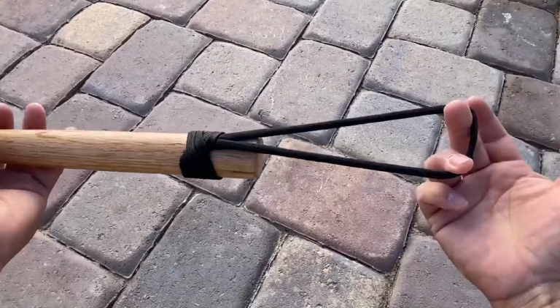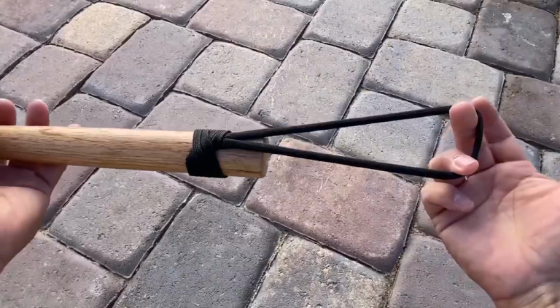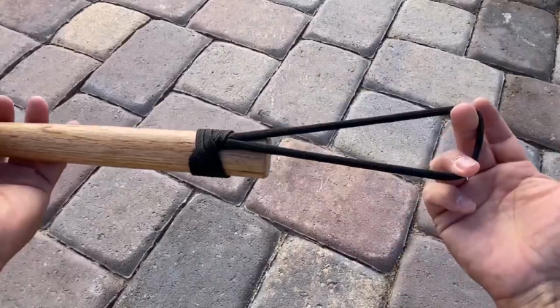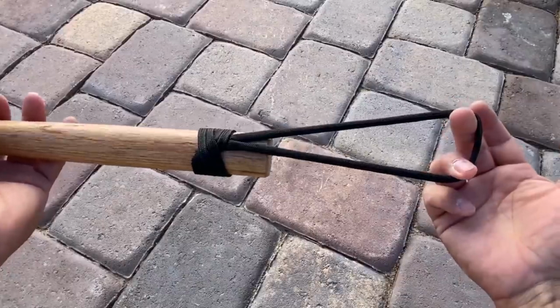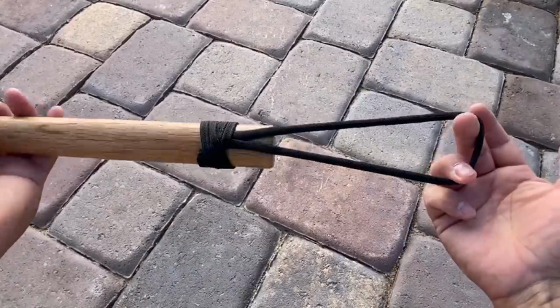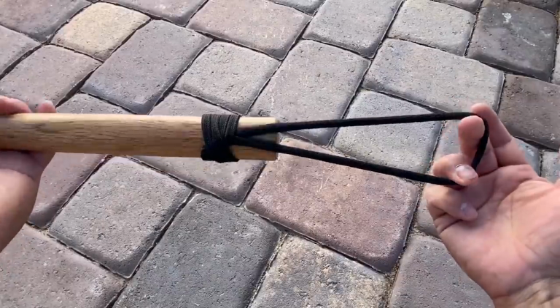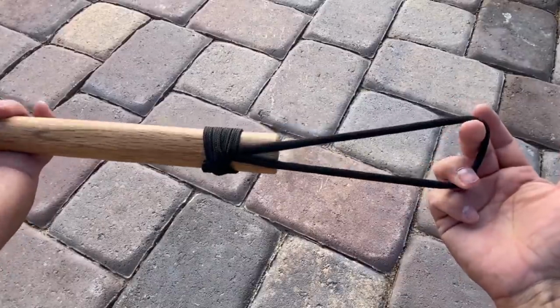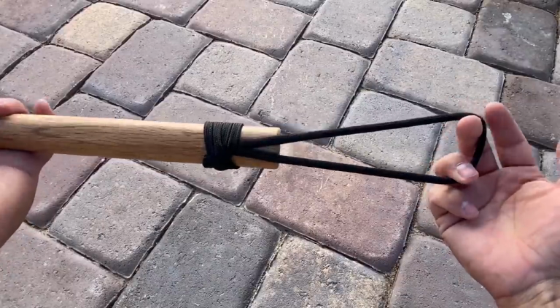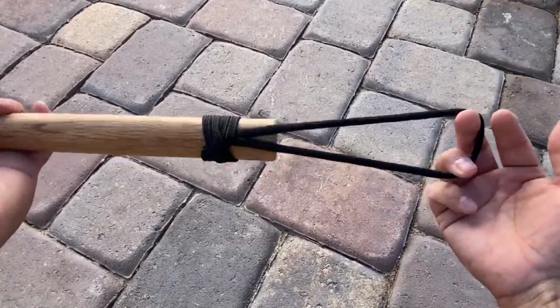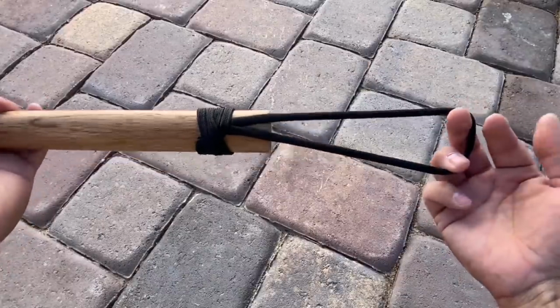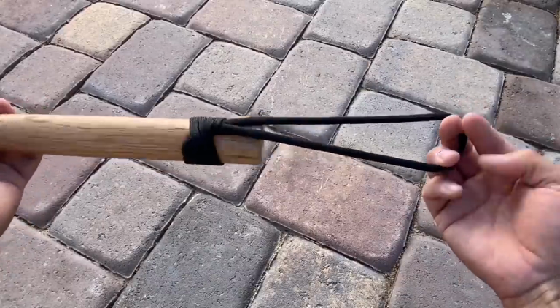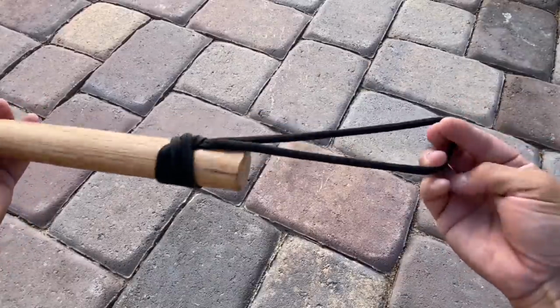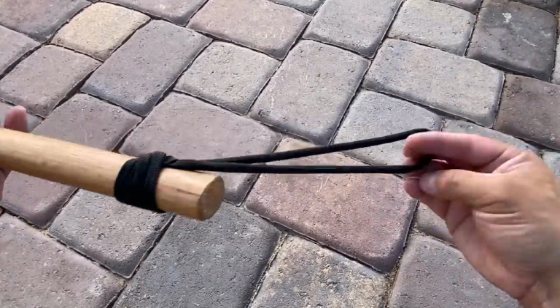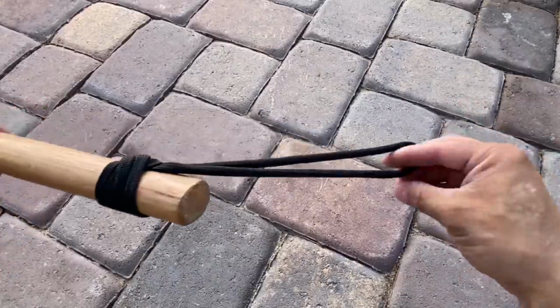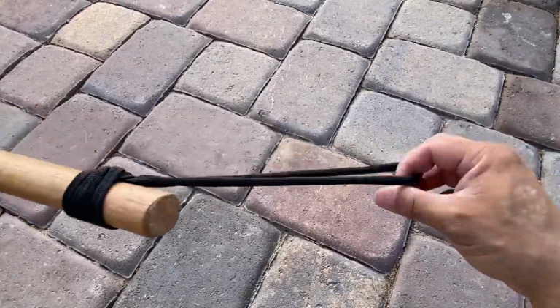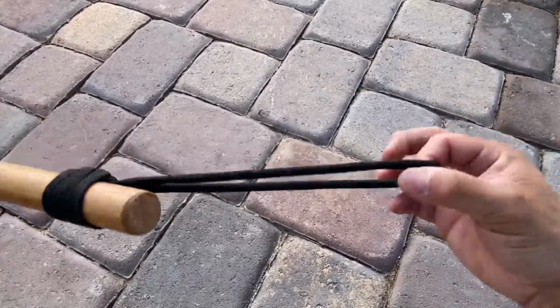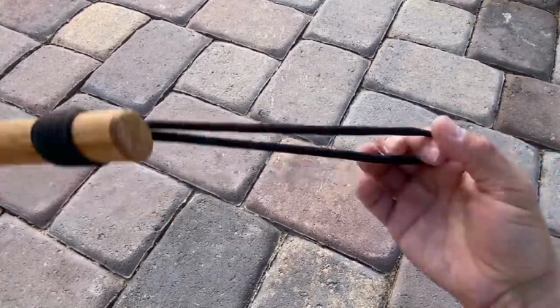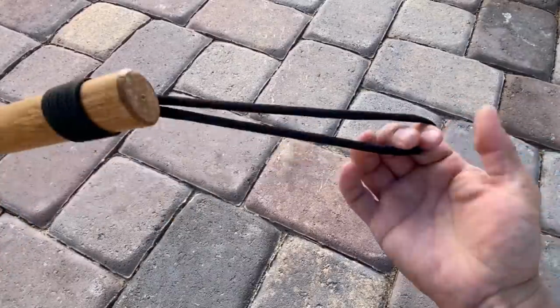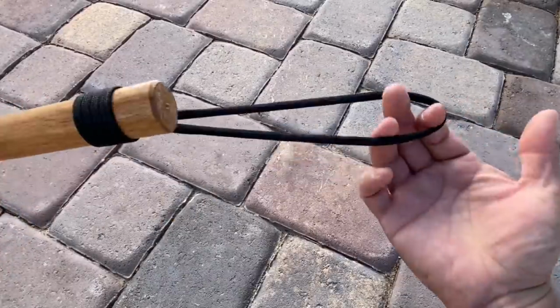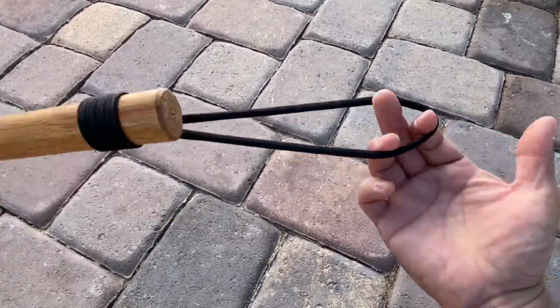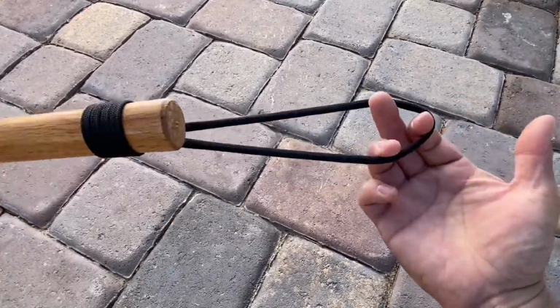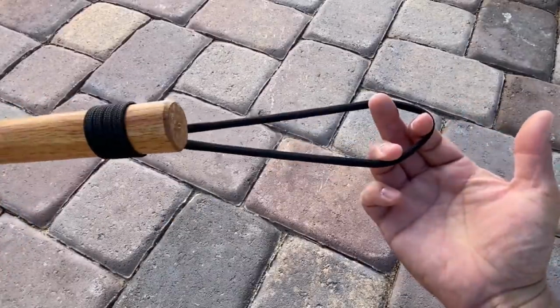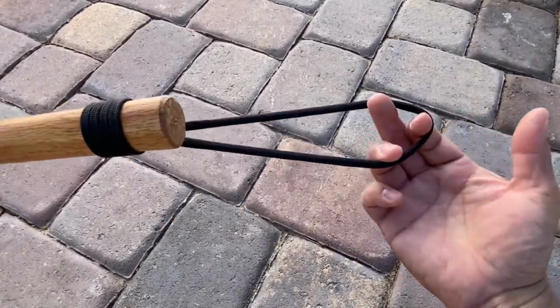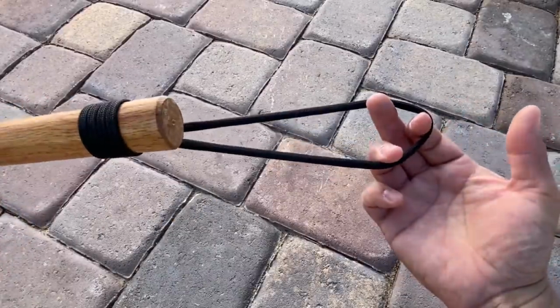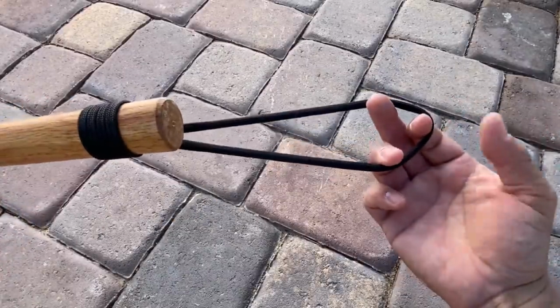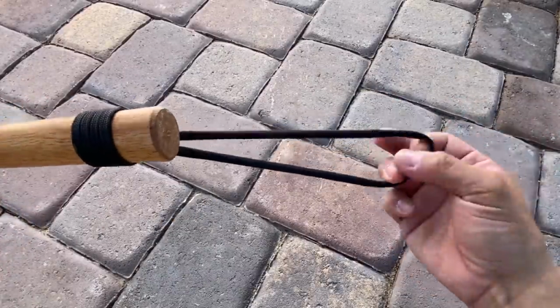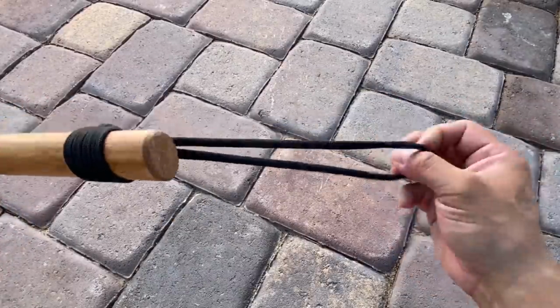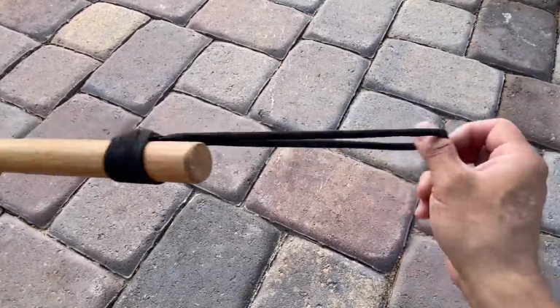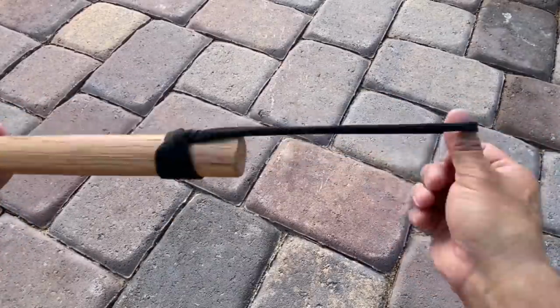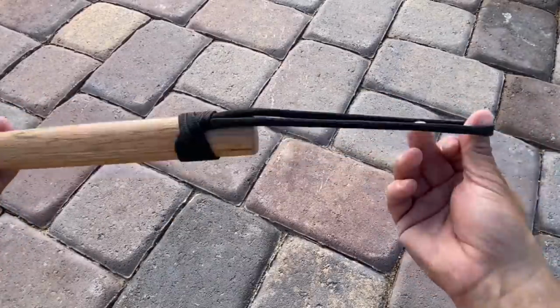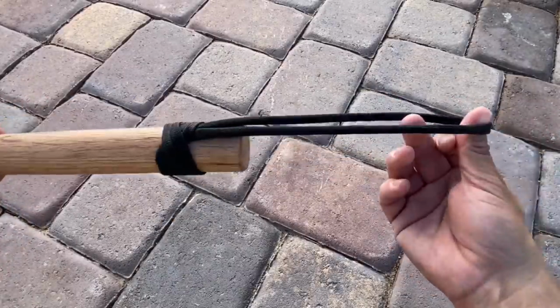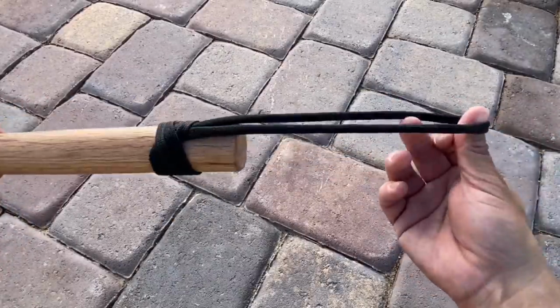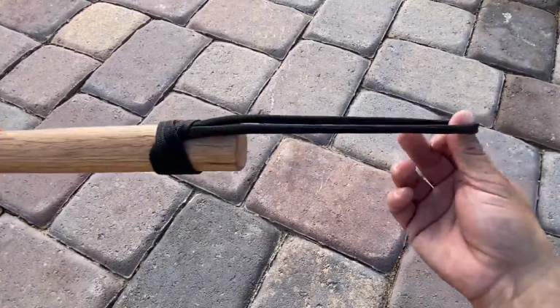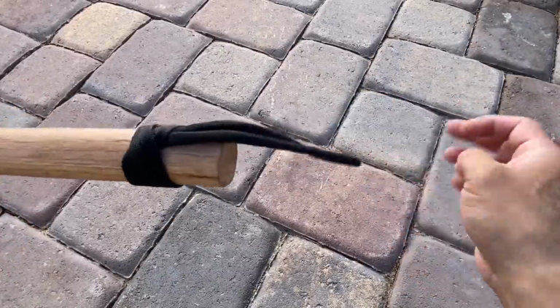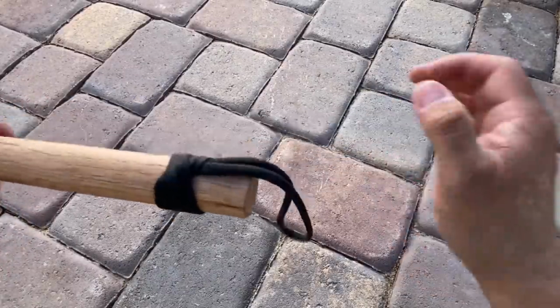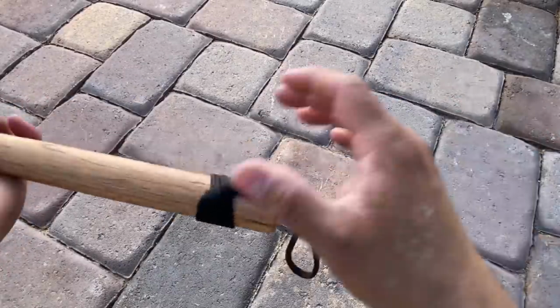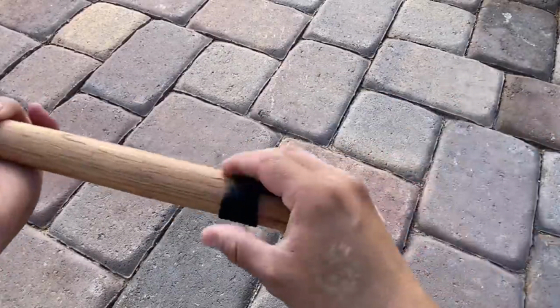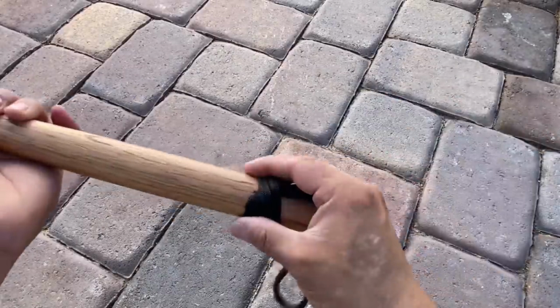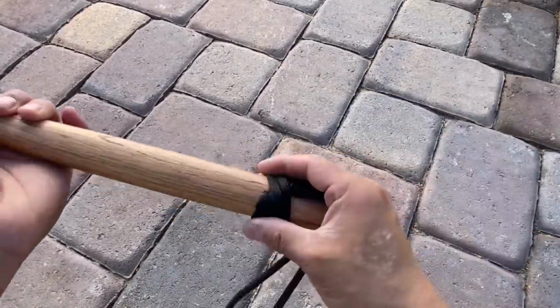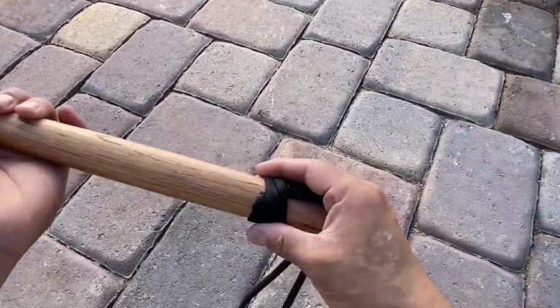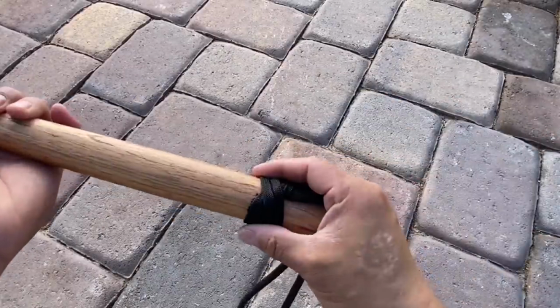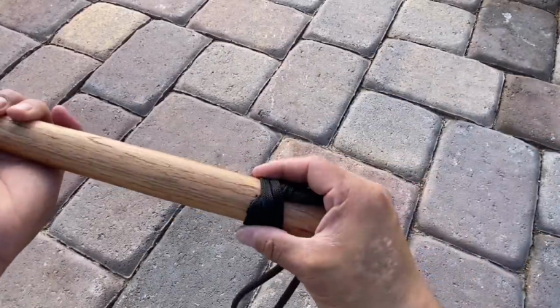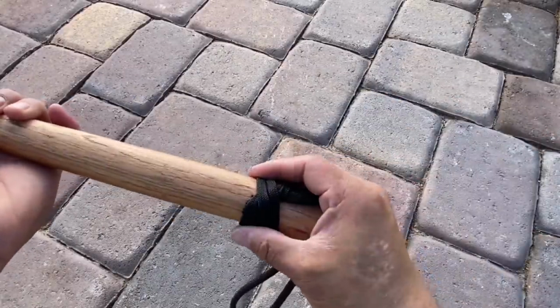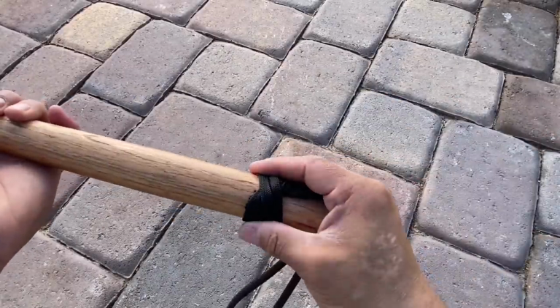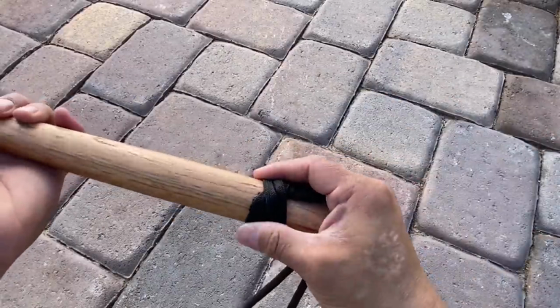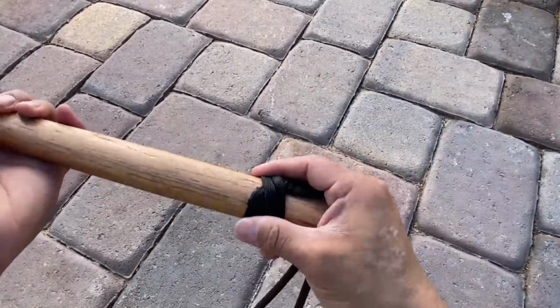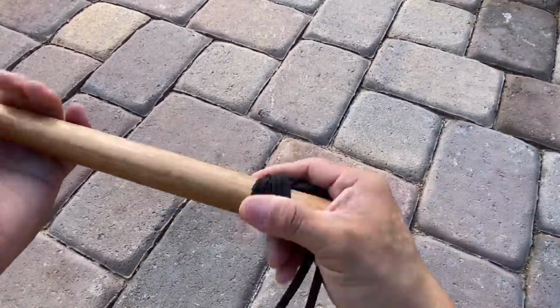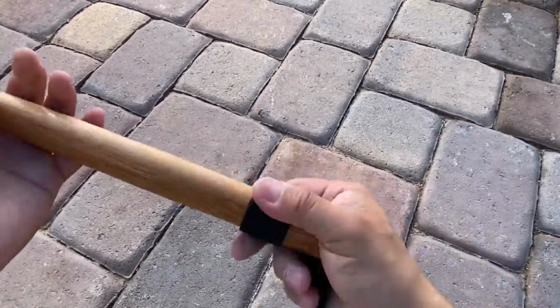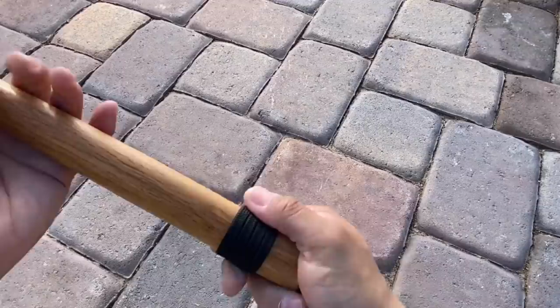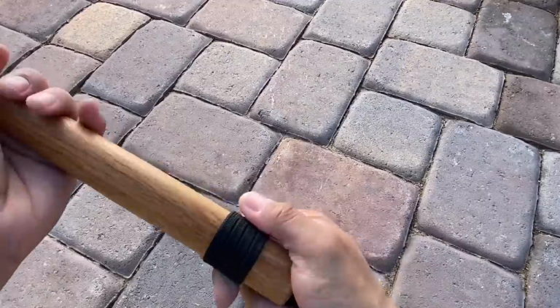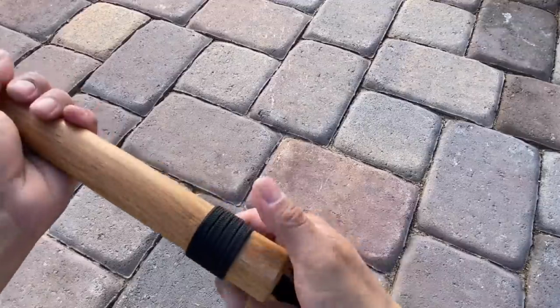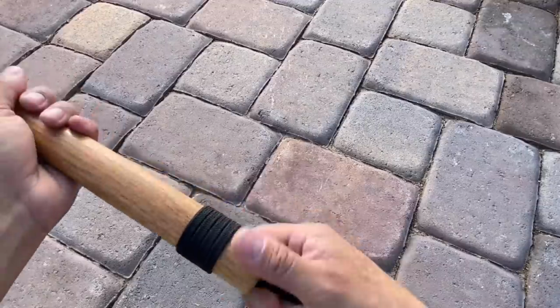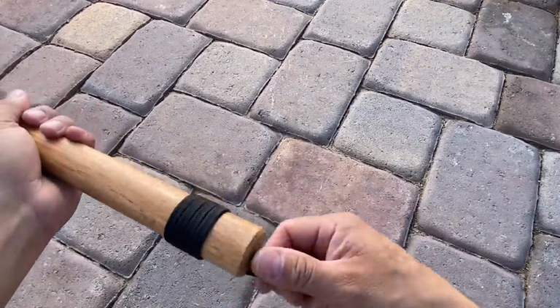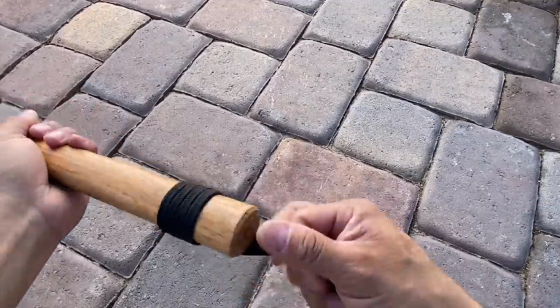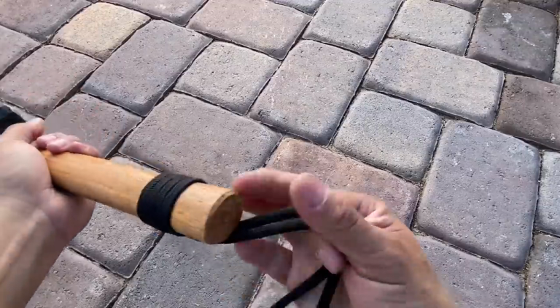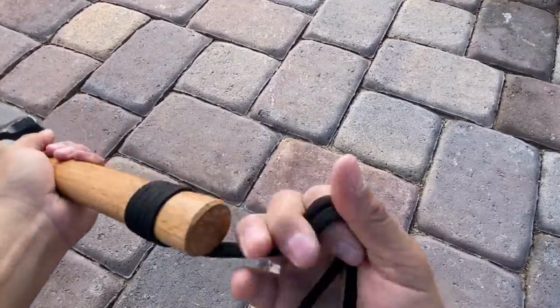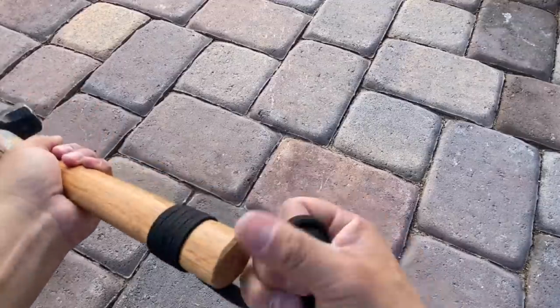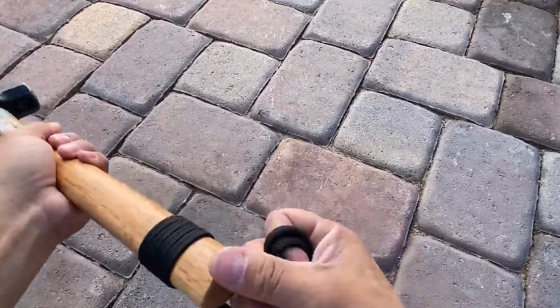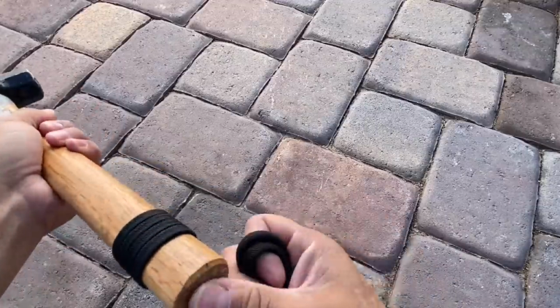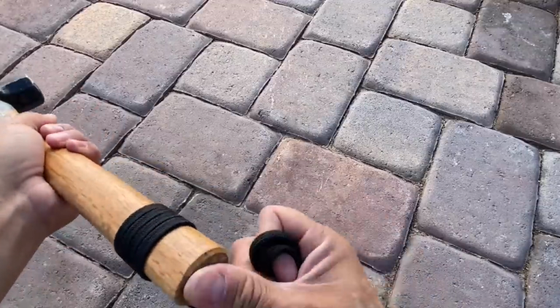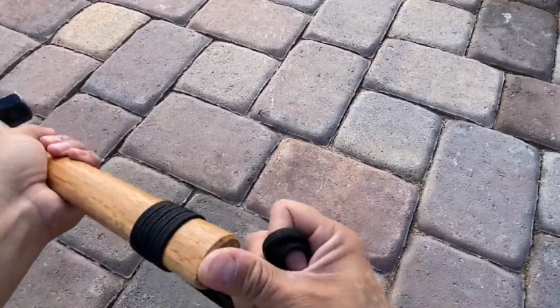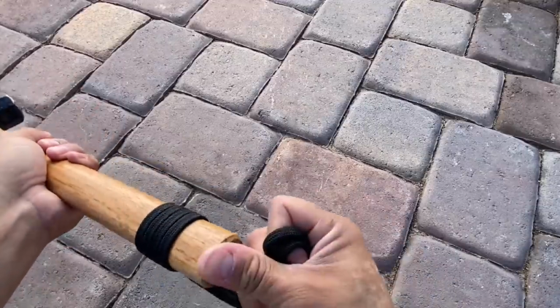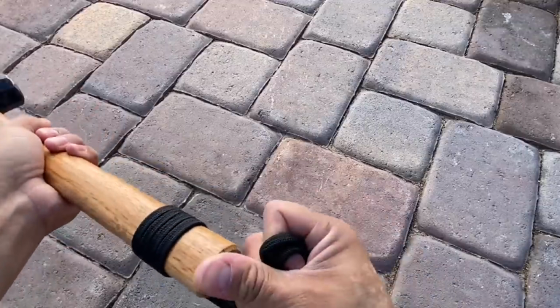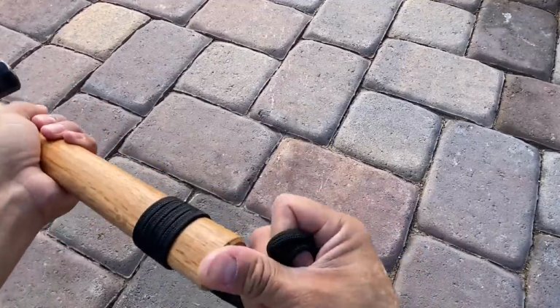All right, so there's option one. You can see that the loop is parallel with the handle and this is on there very tight — you're going to have to cut it off to get it free.